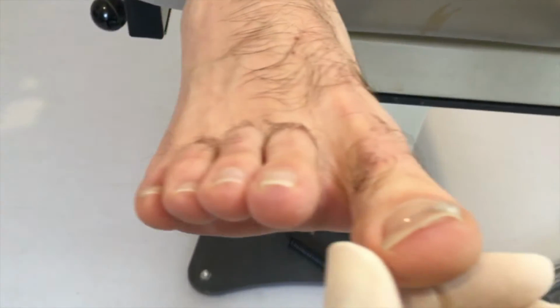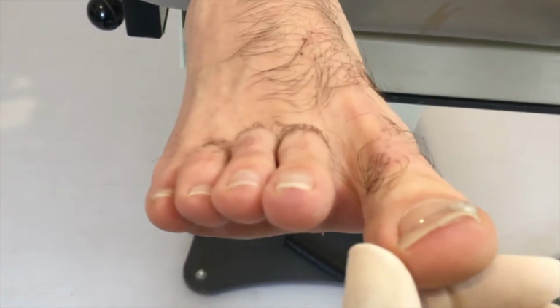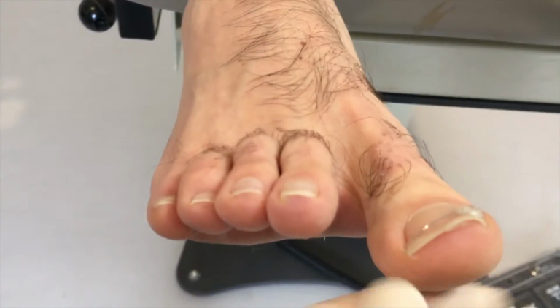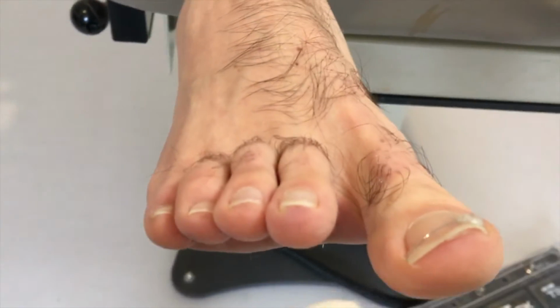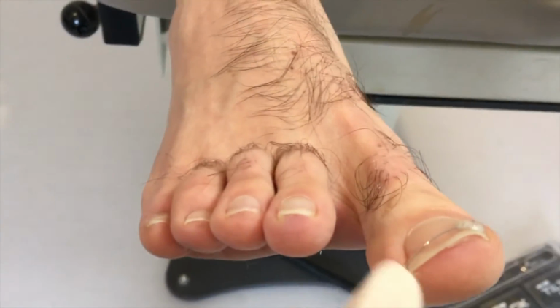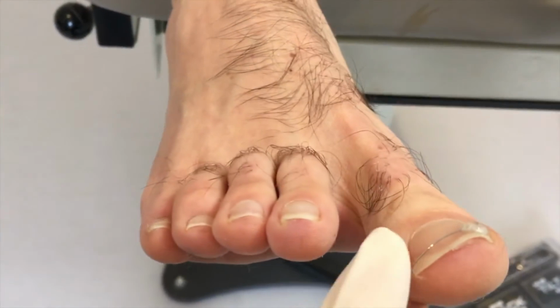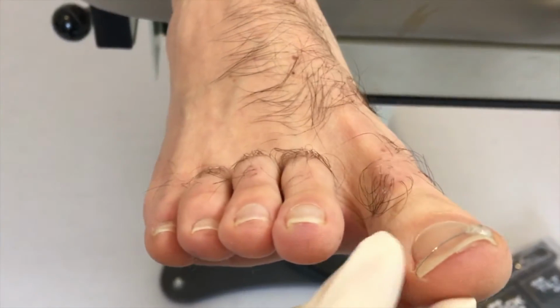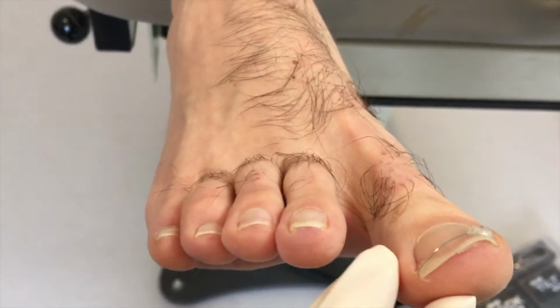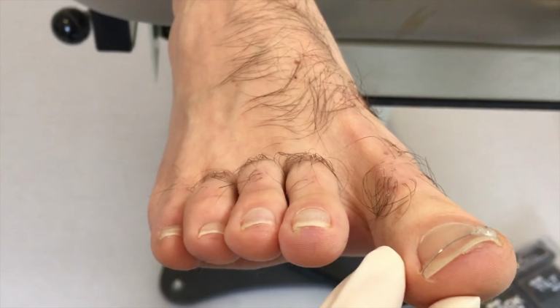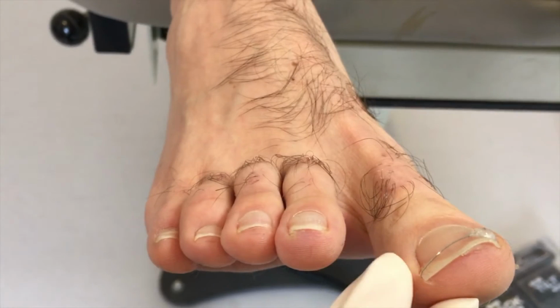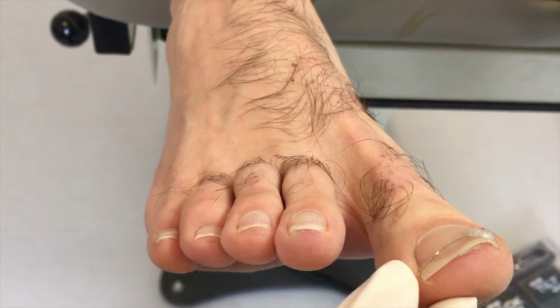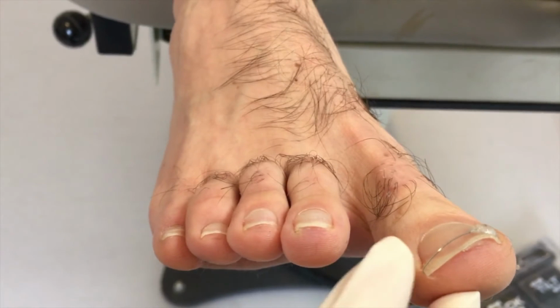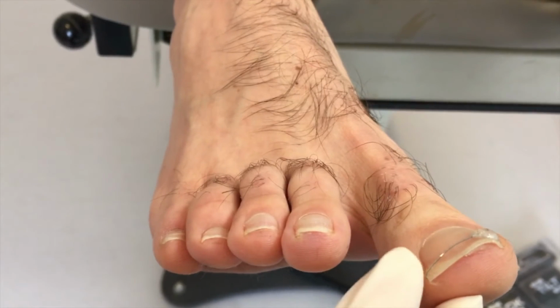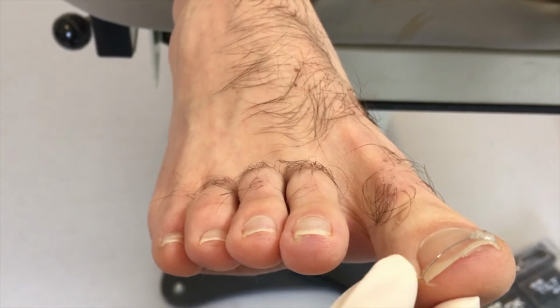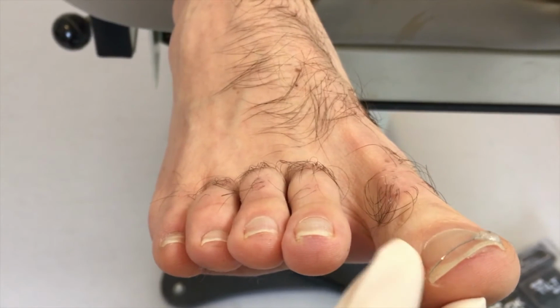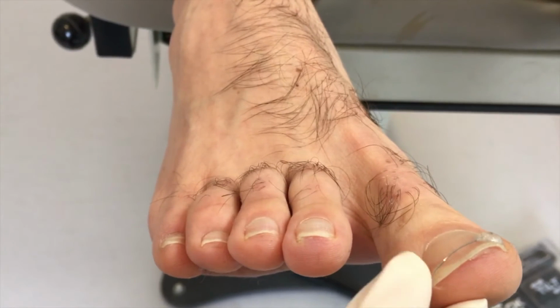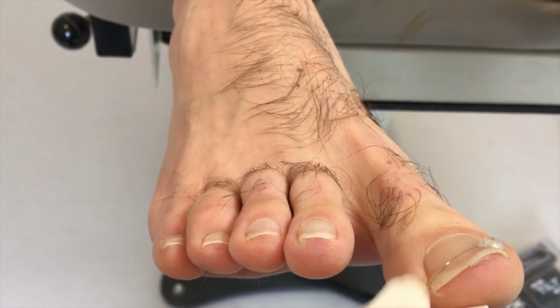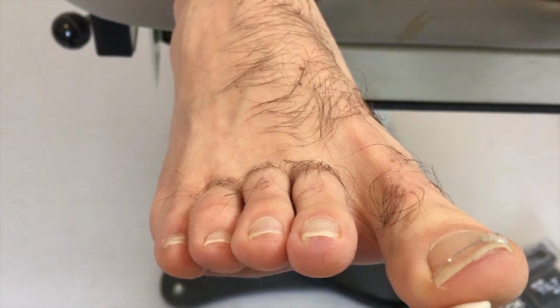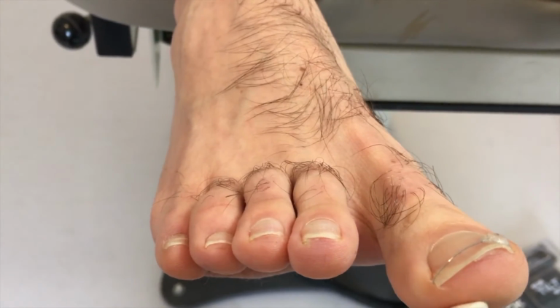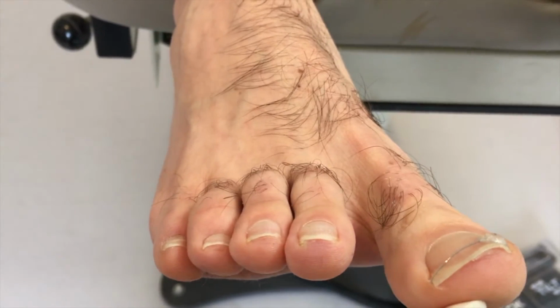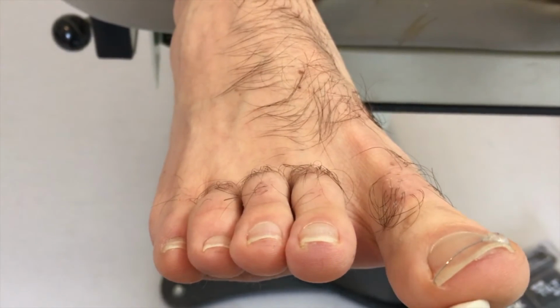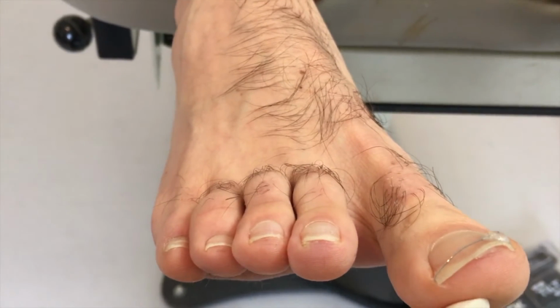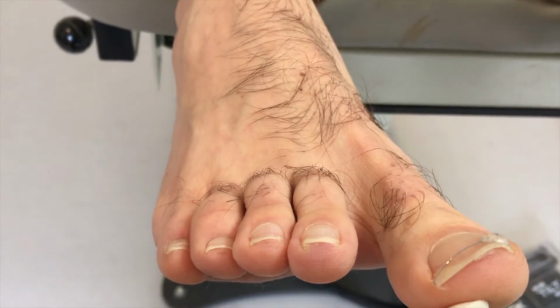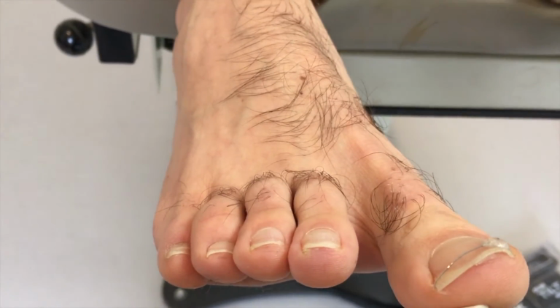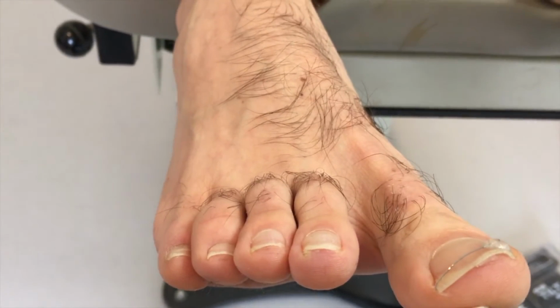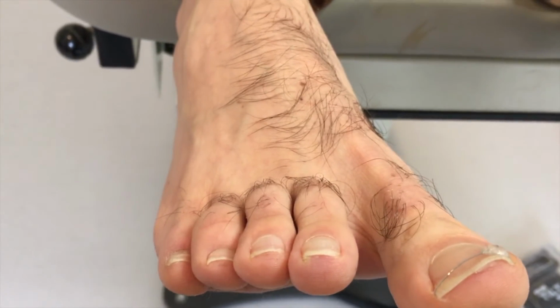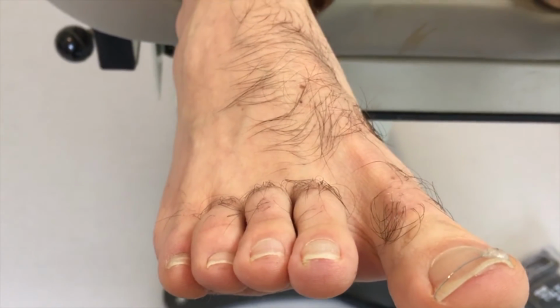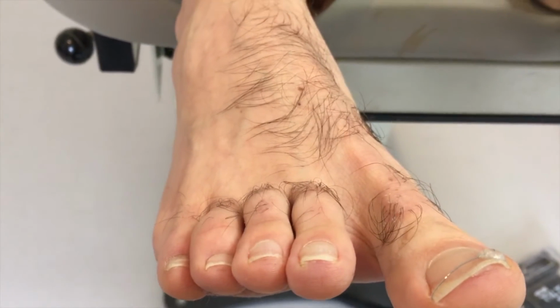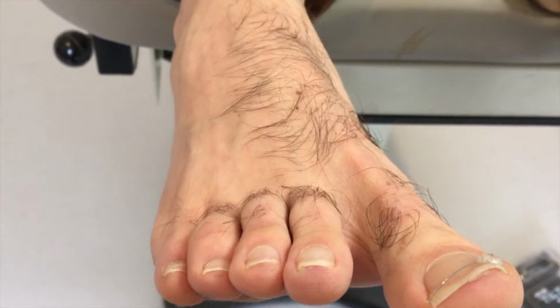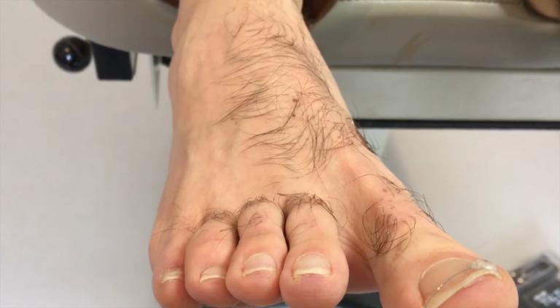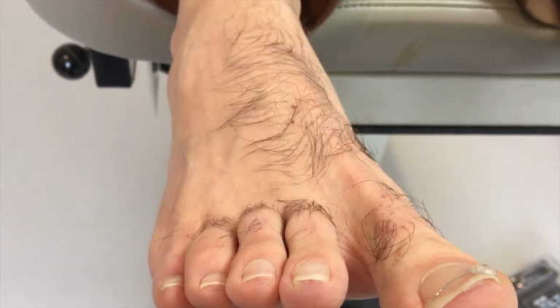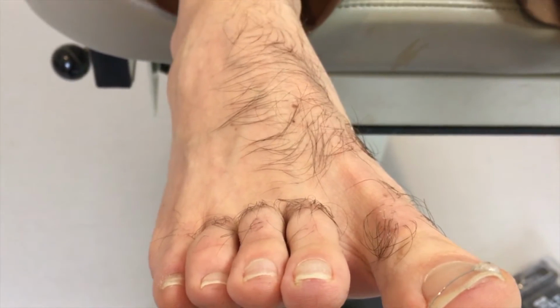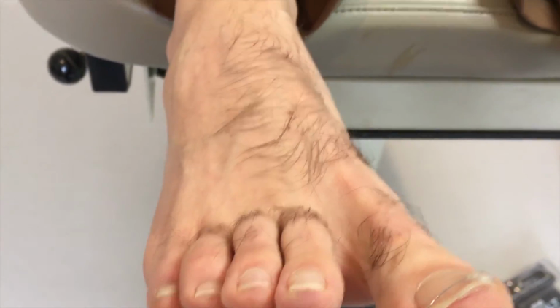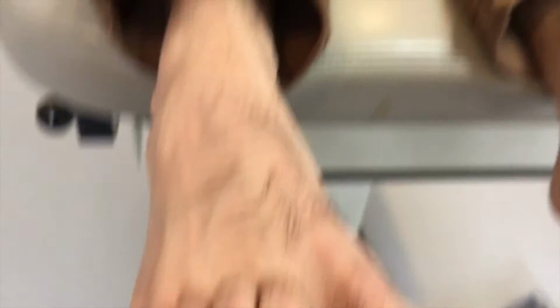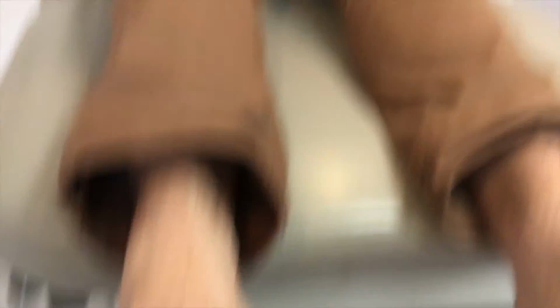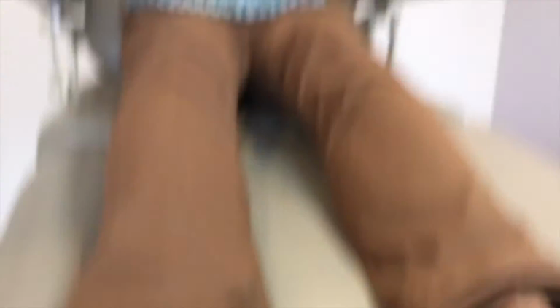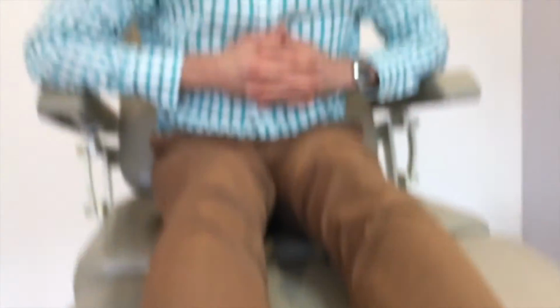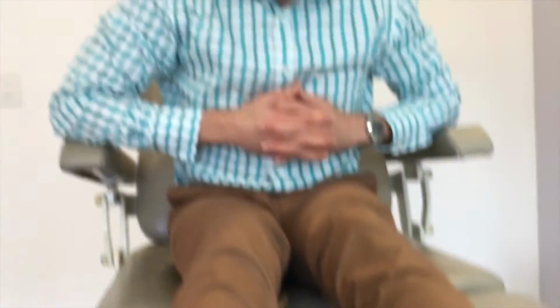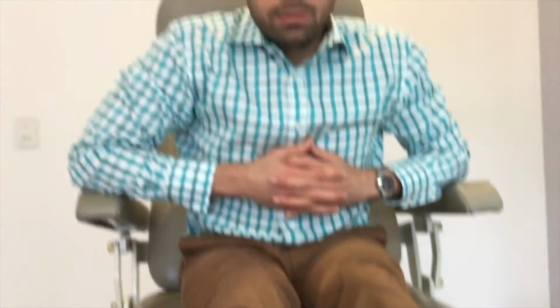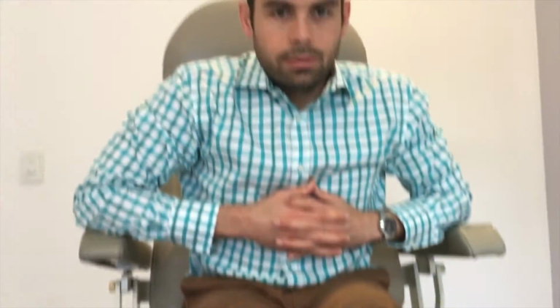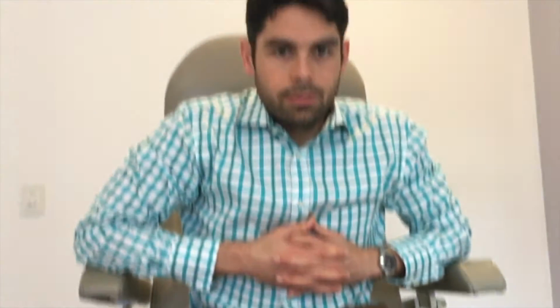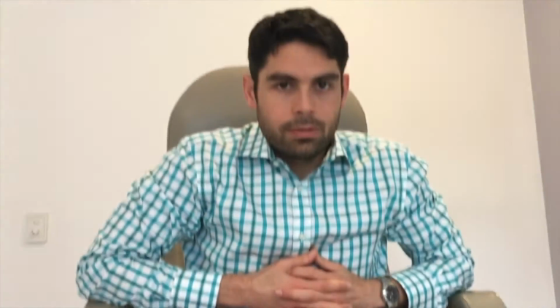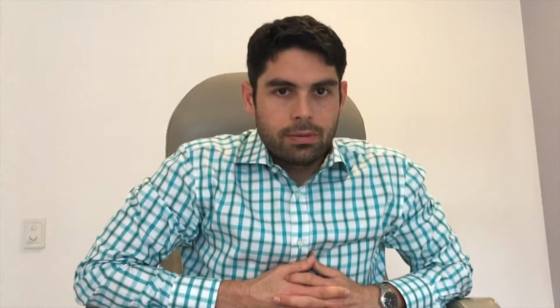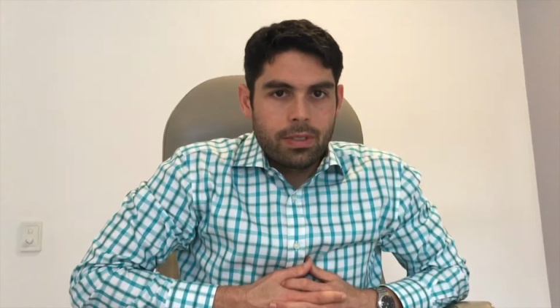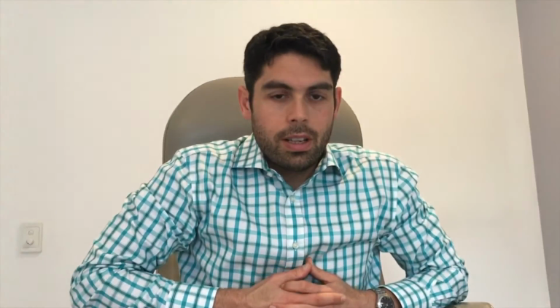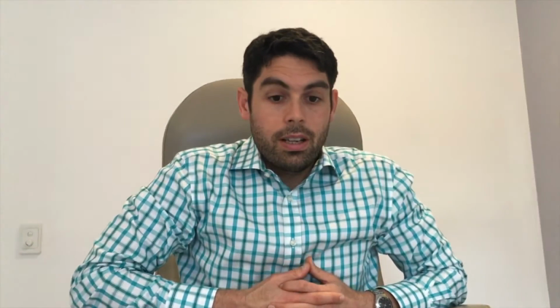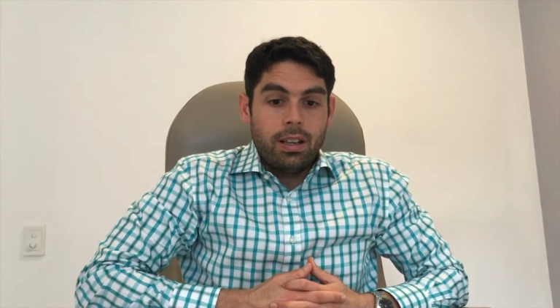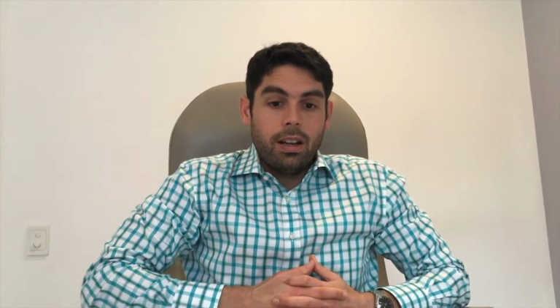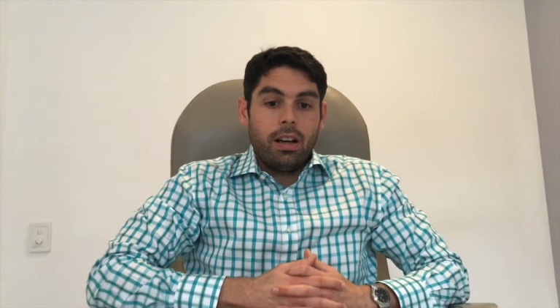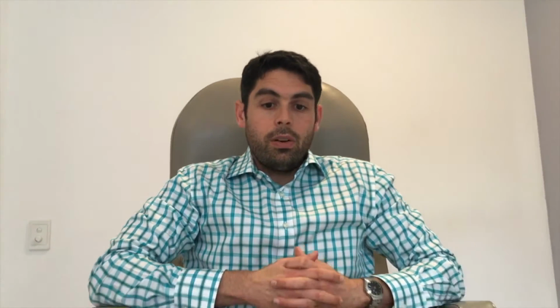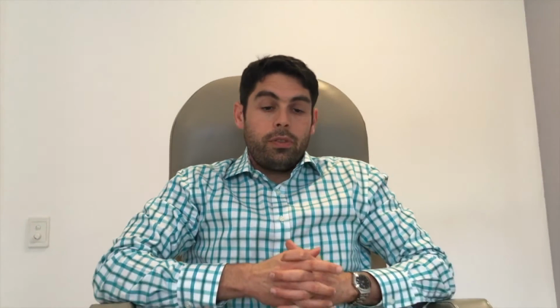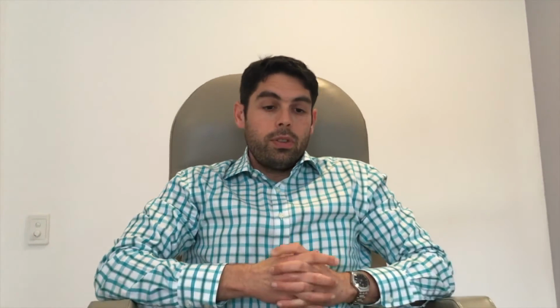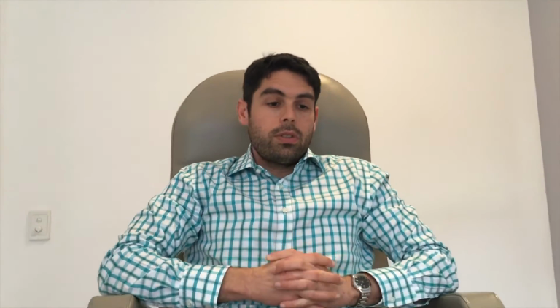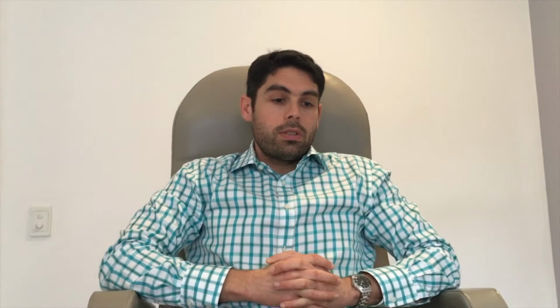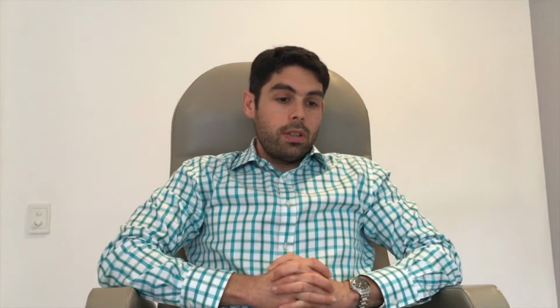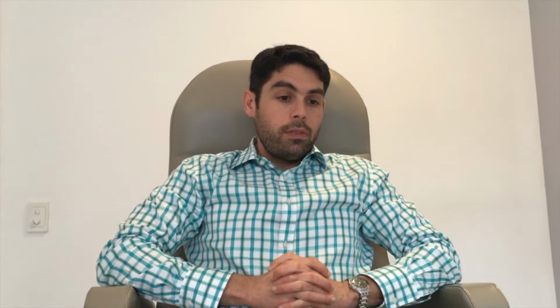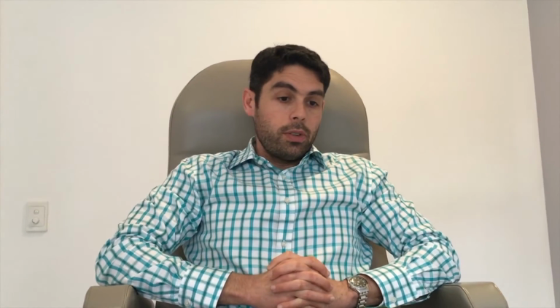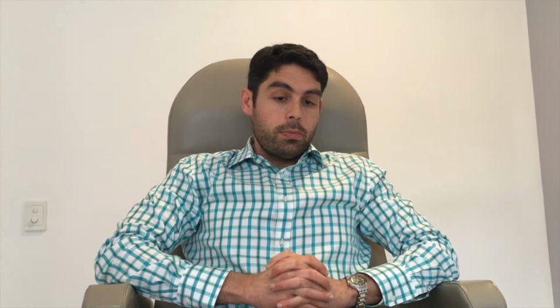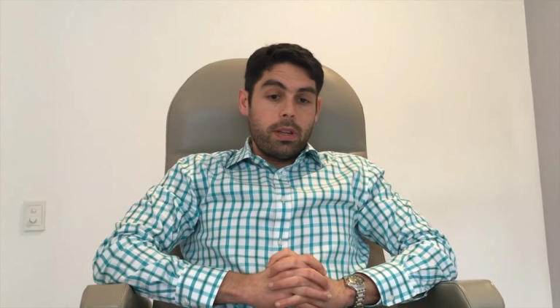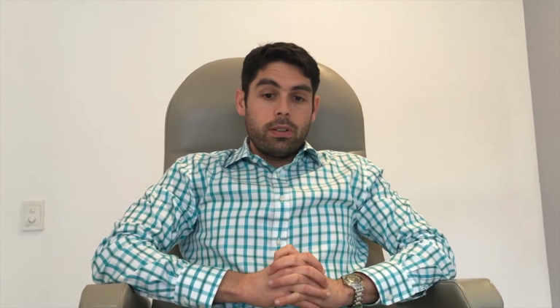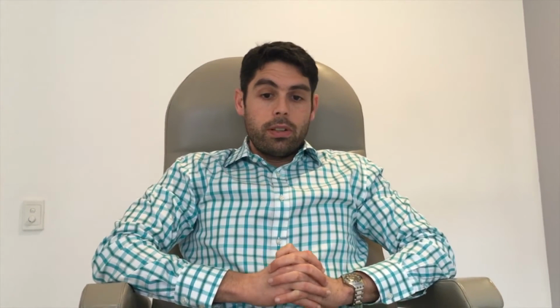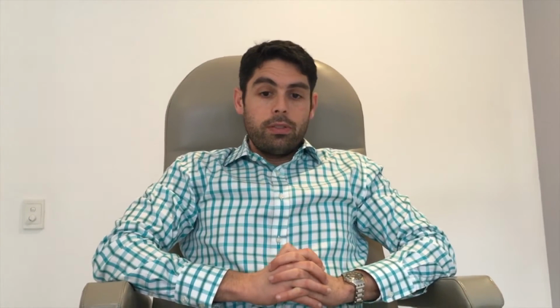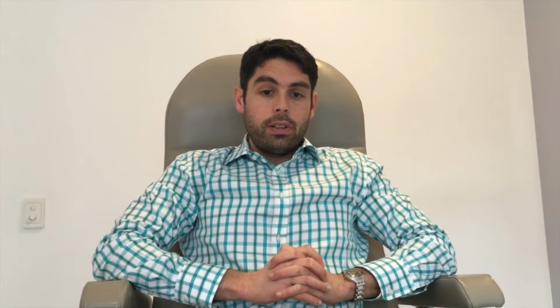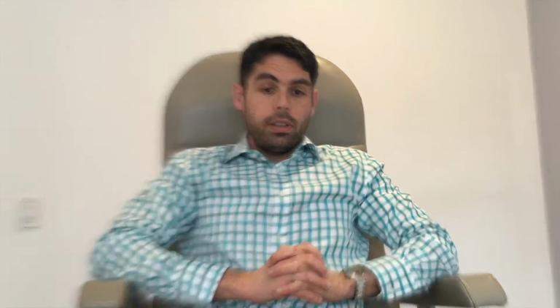He used to get a lot of redness and inflammation in this area. And now, how's that feeling? Oh, it feels better — definitely.